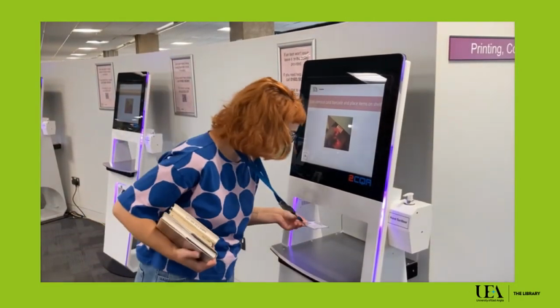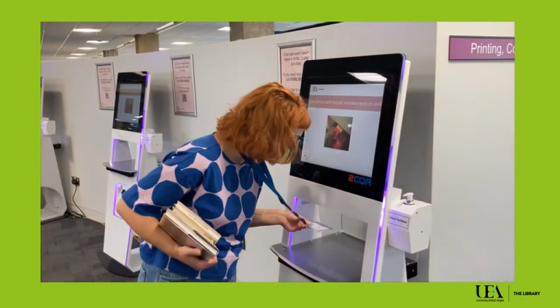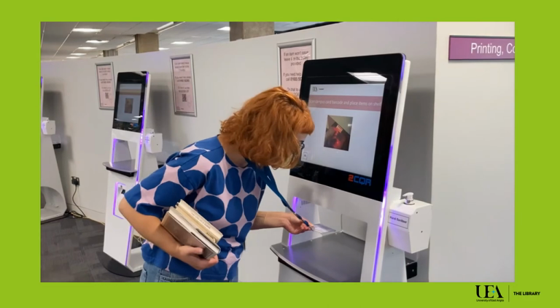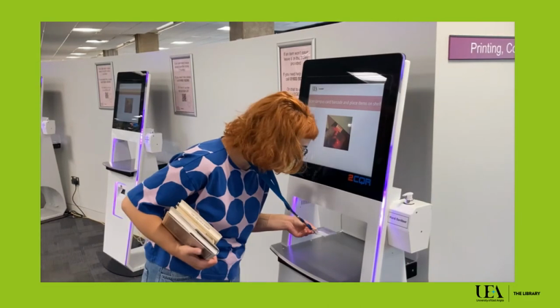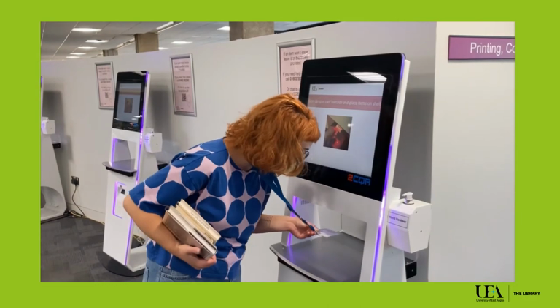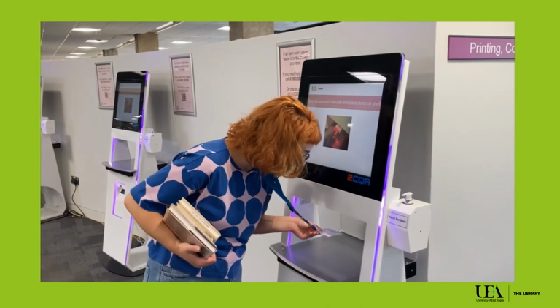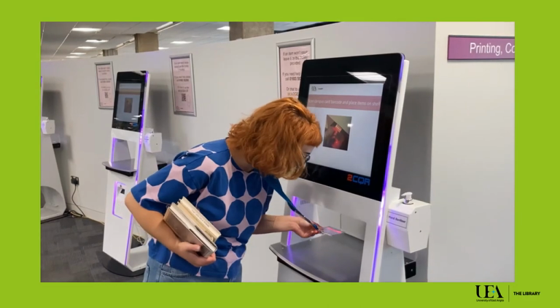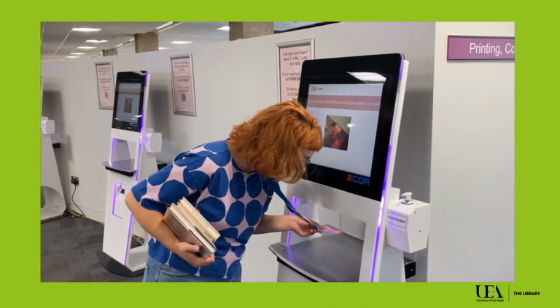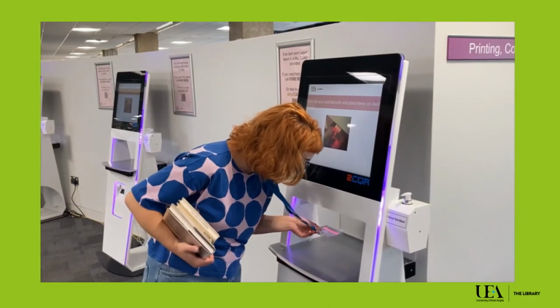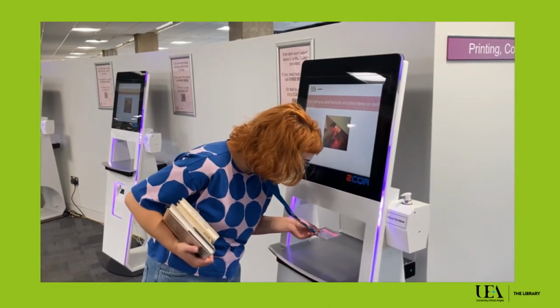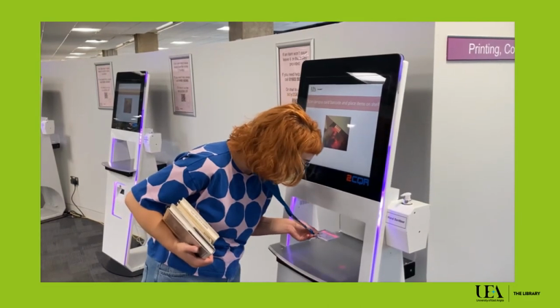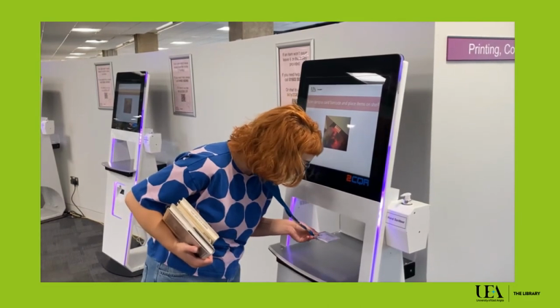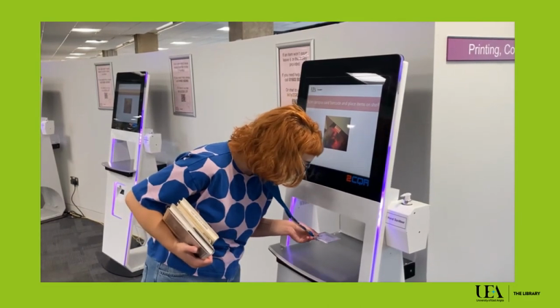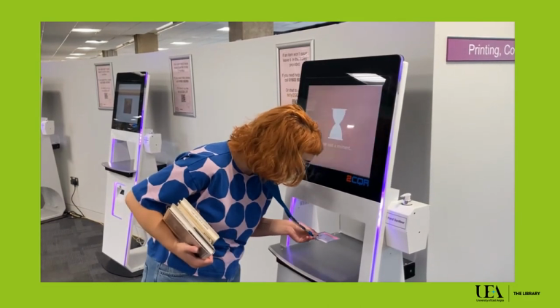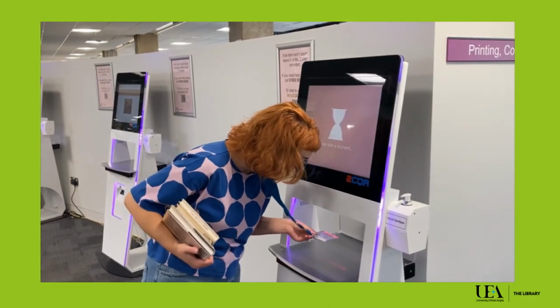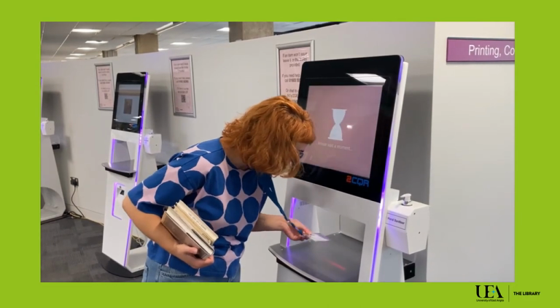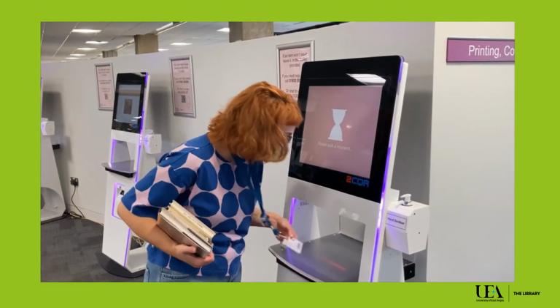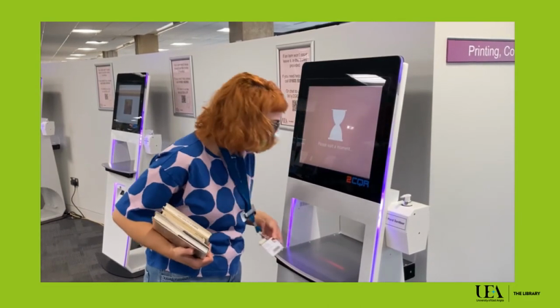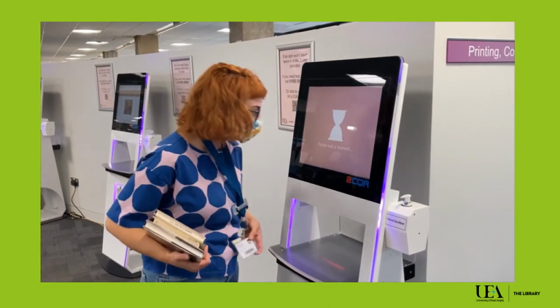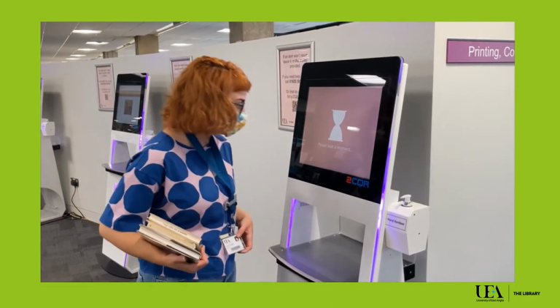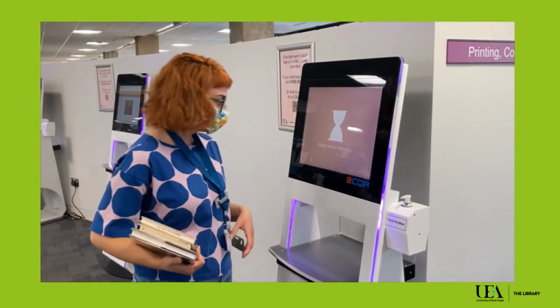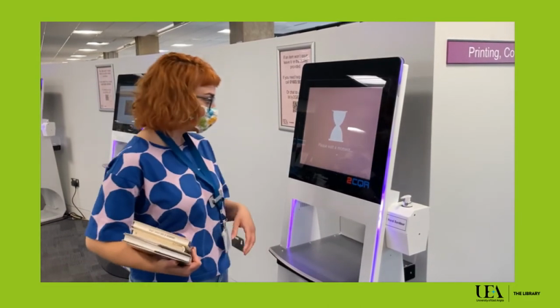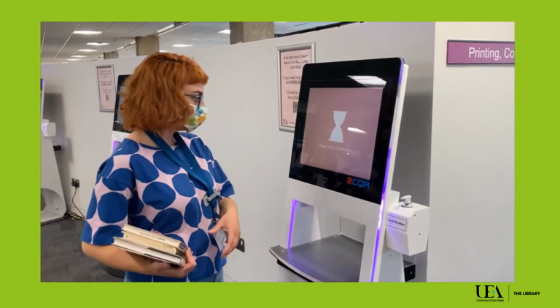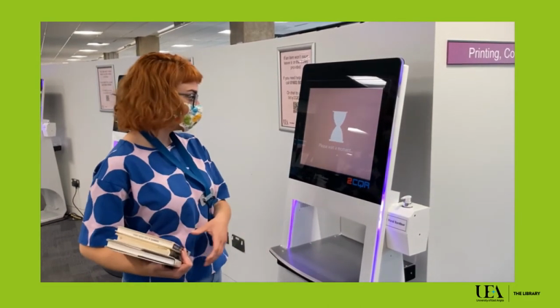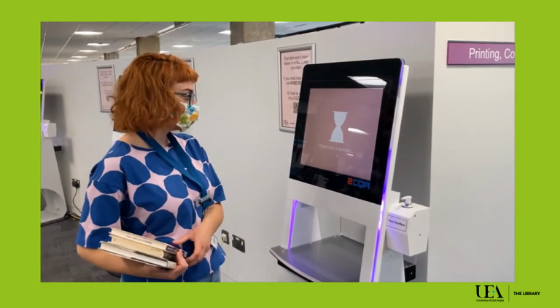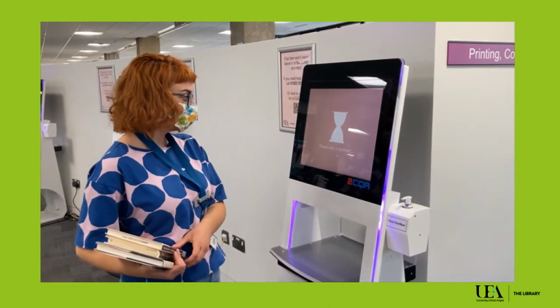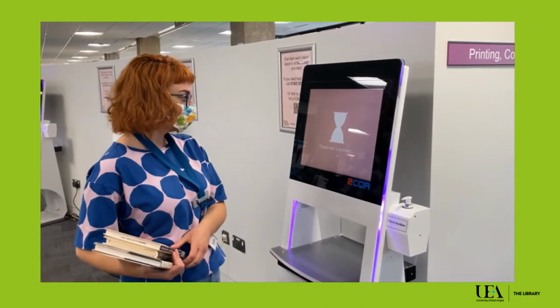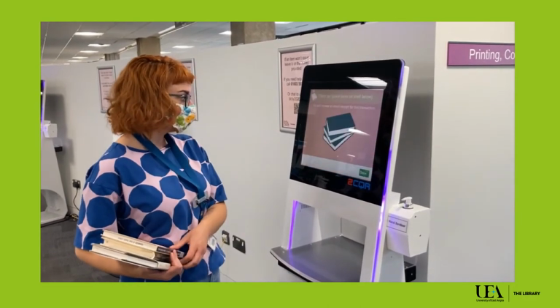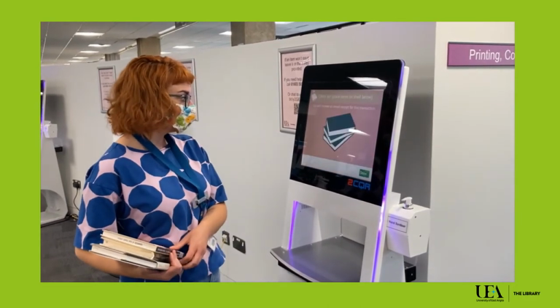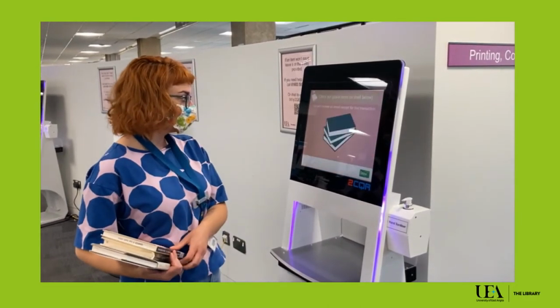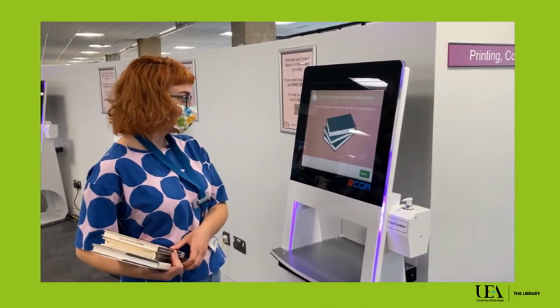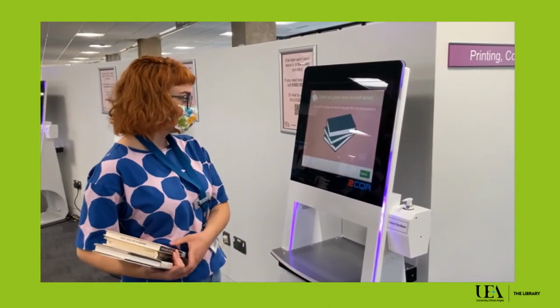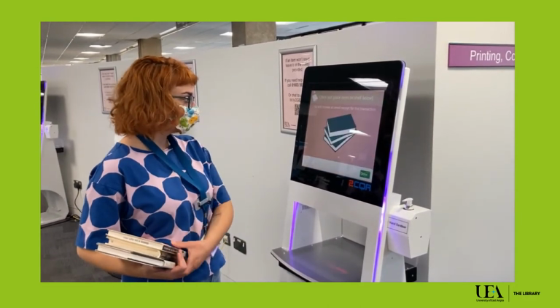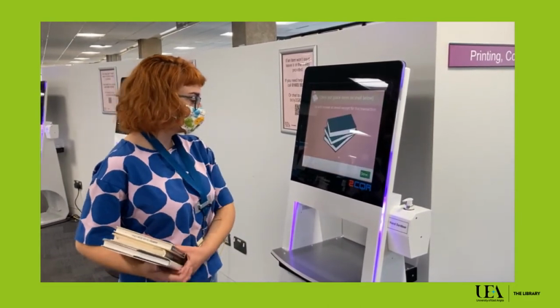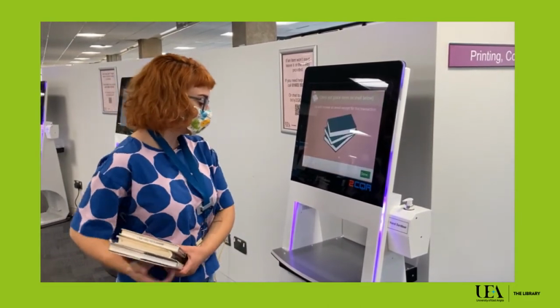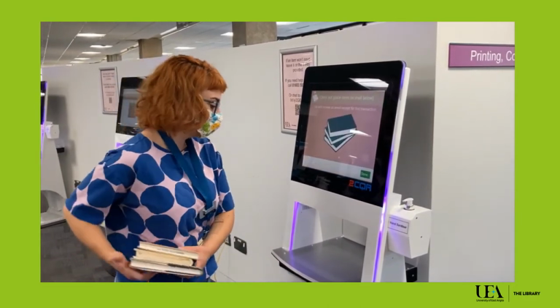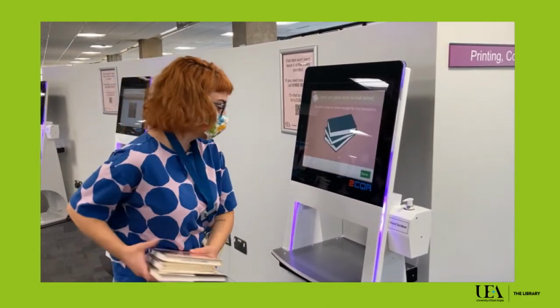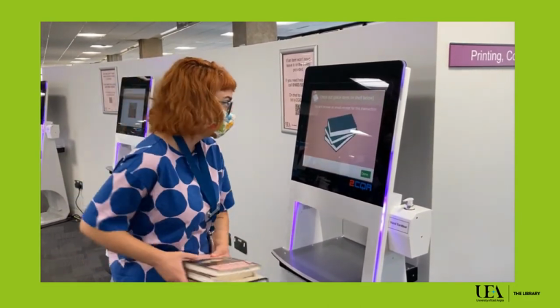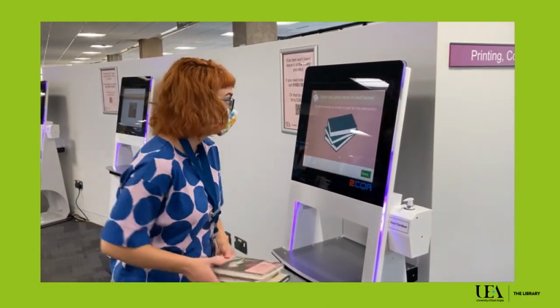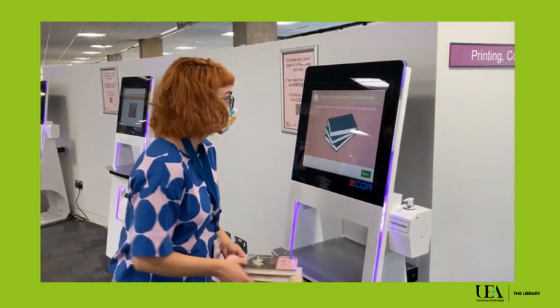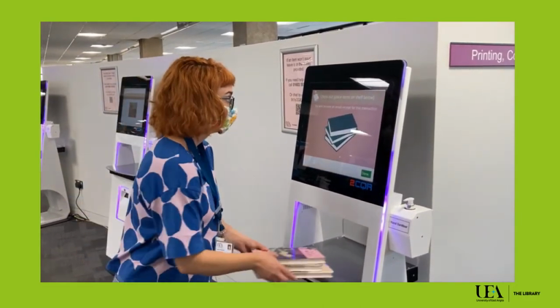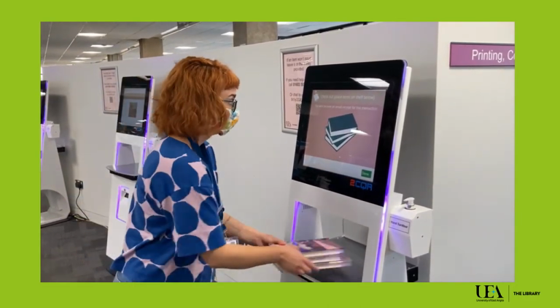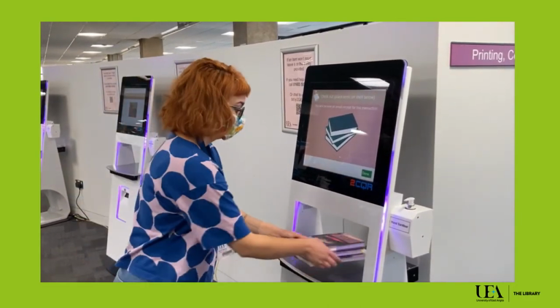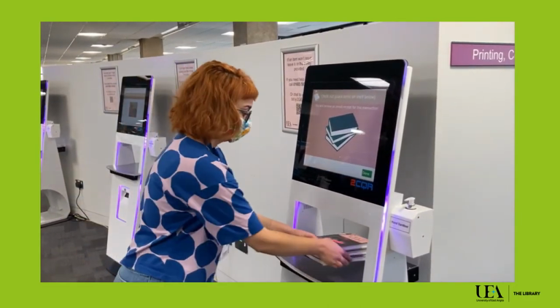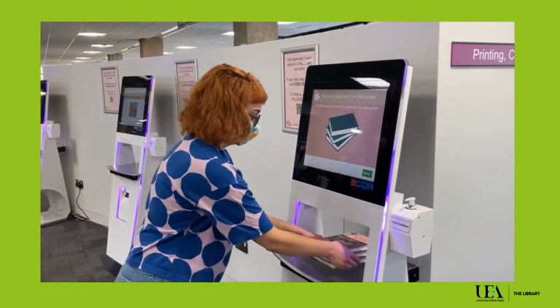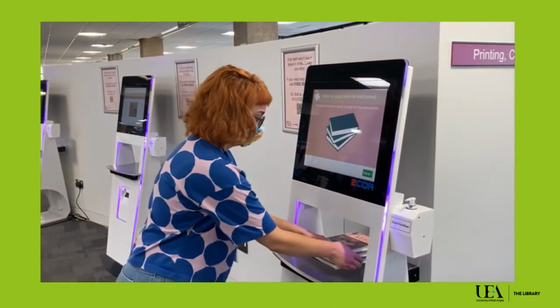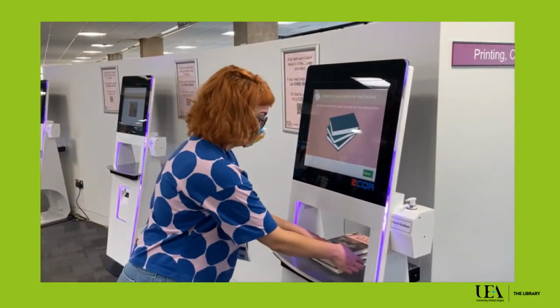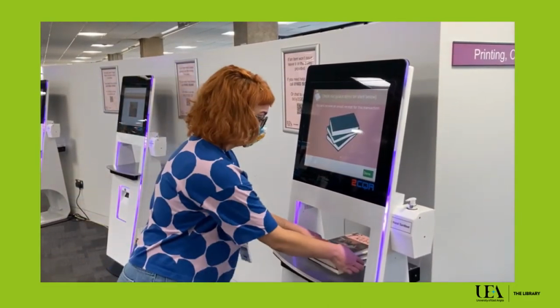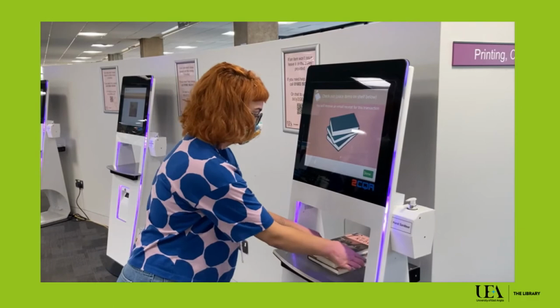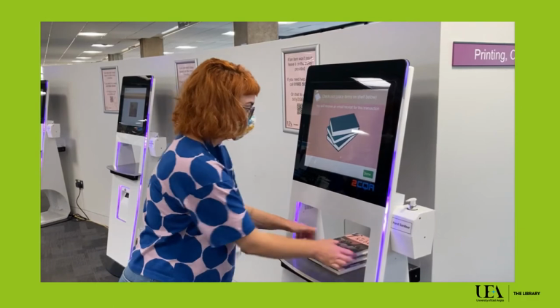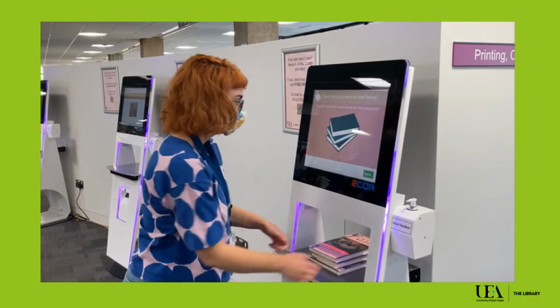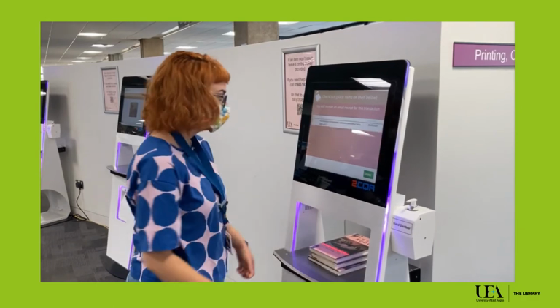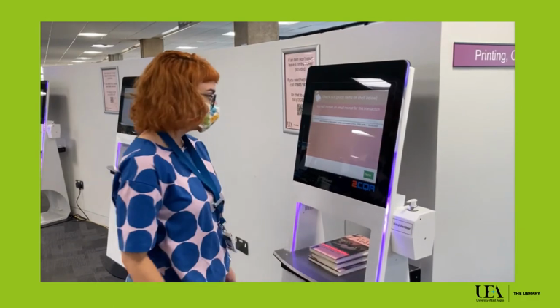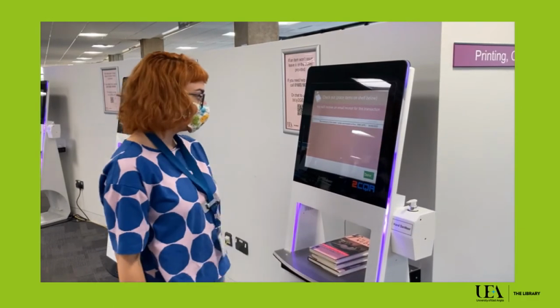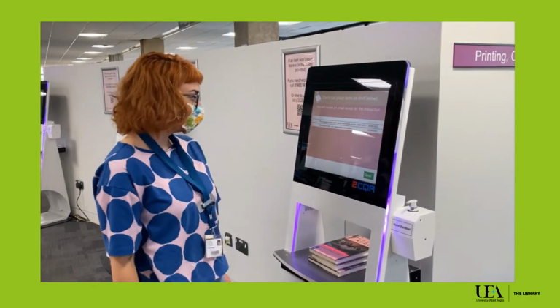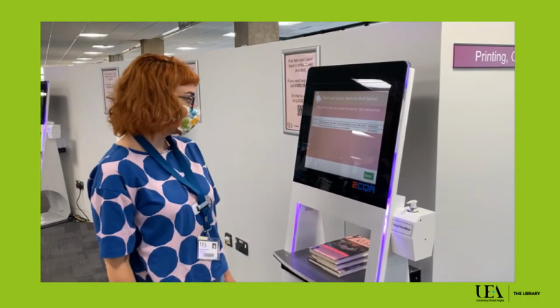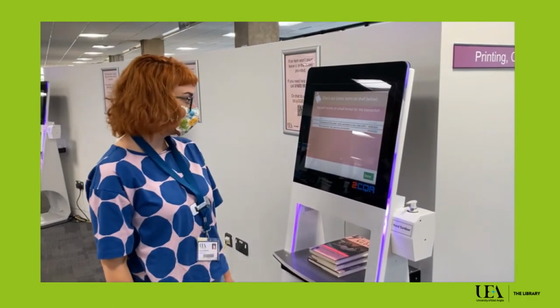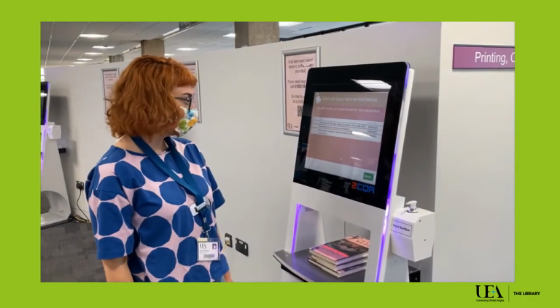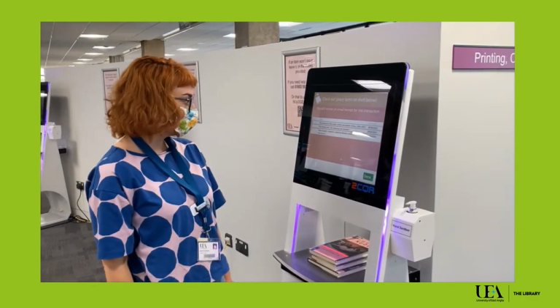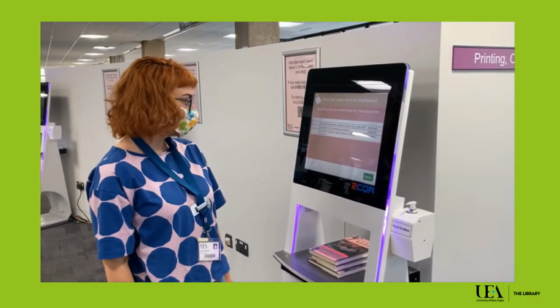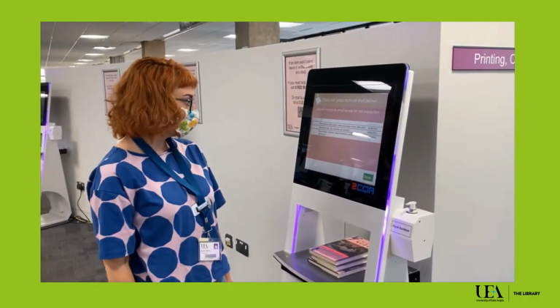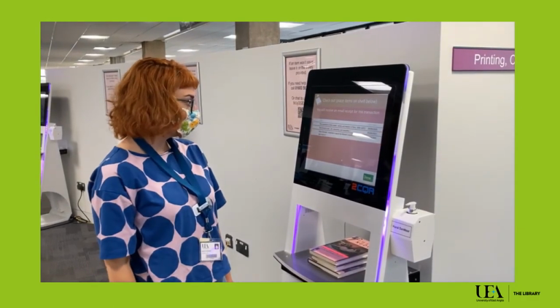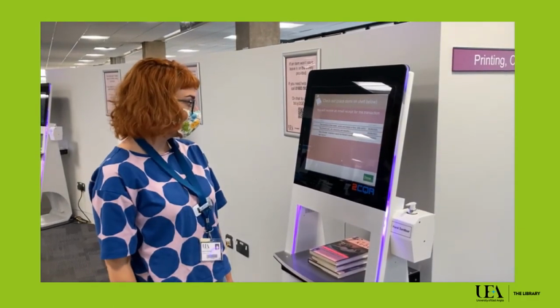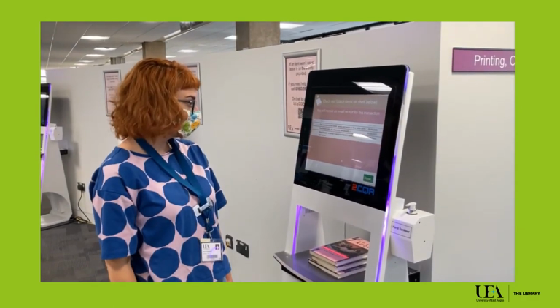Borrowing books couldn't be easier. Simply scan your campus card, place the items you want on the shelf and wait for the titles to come up on the screen.